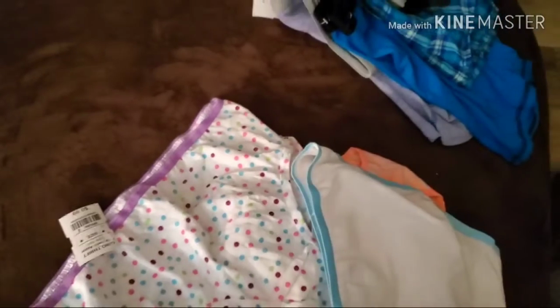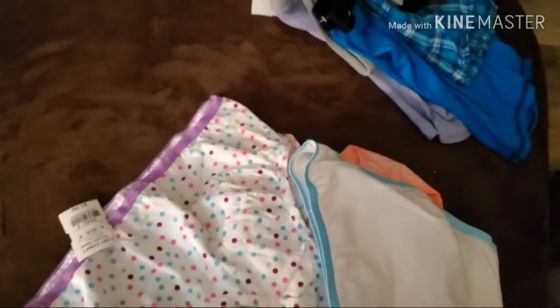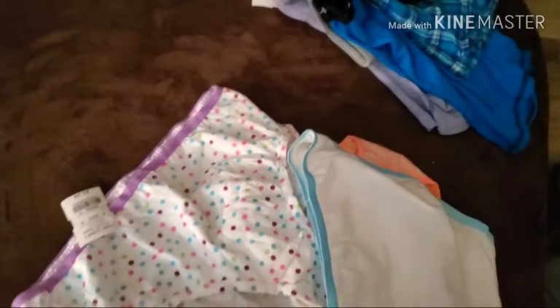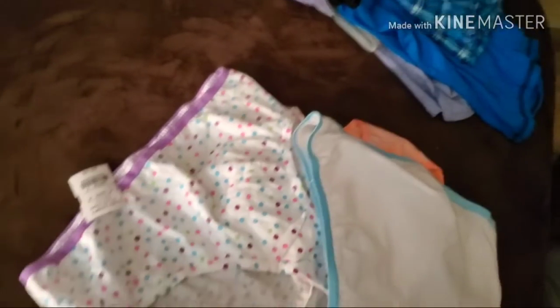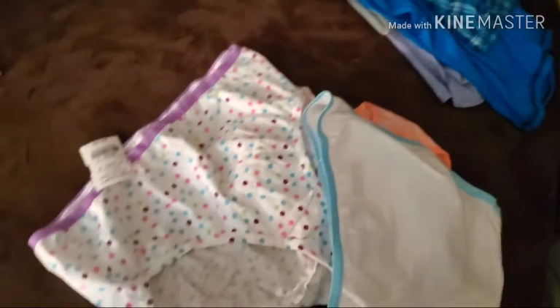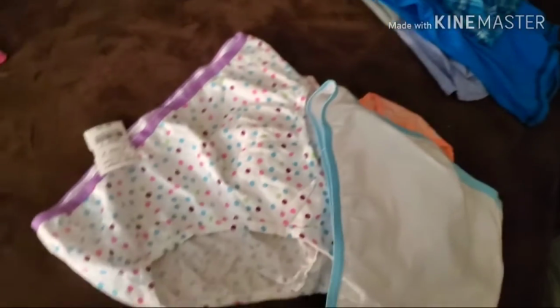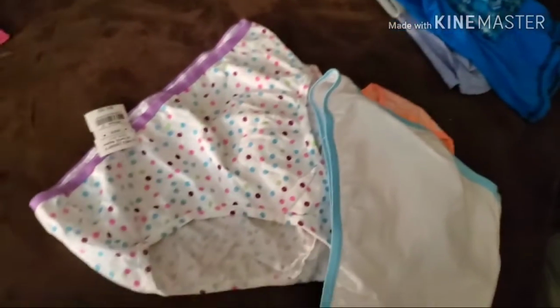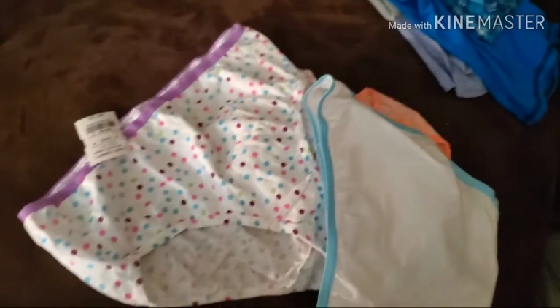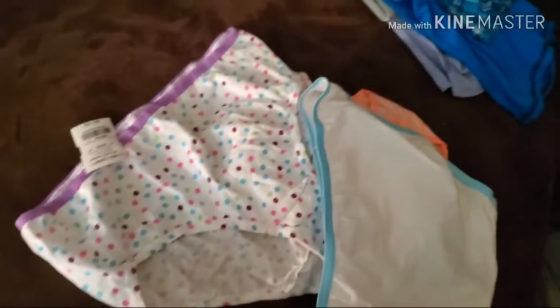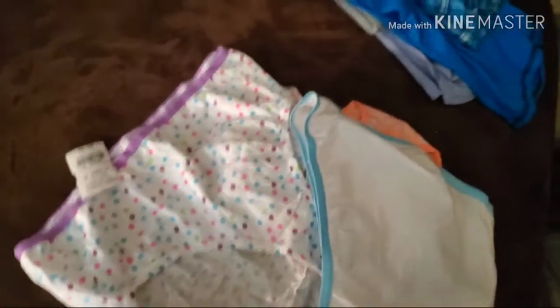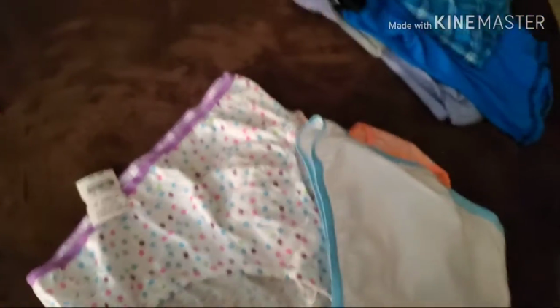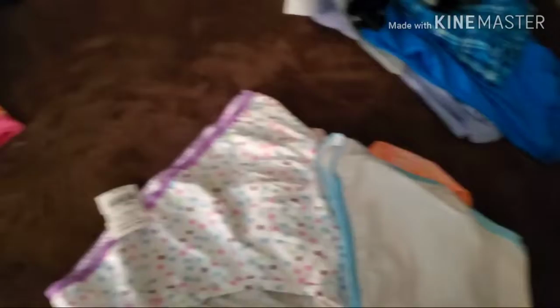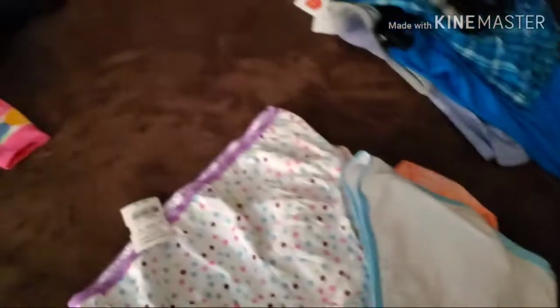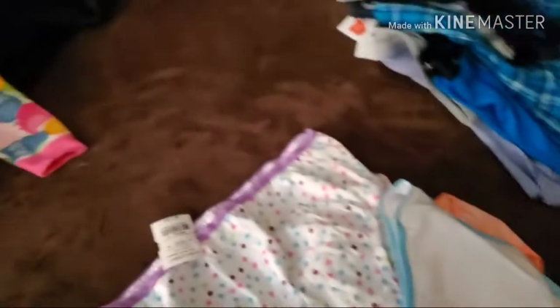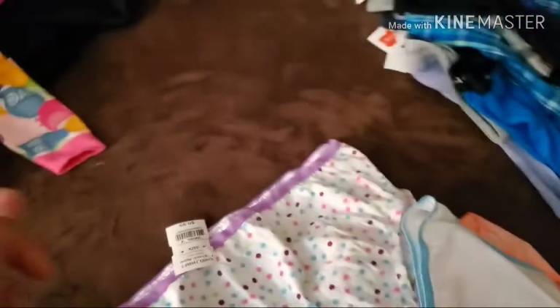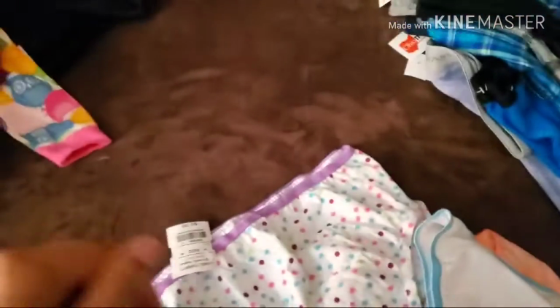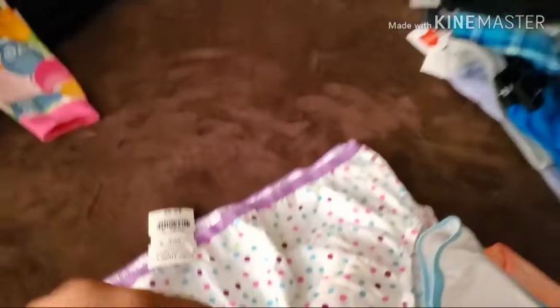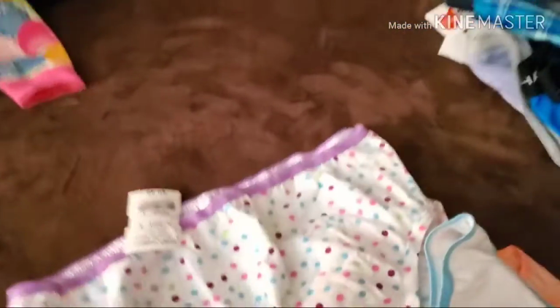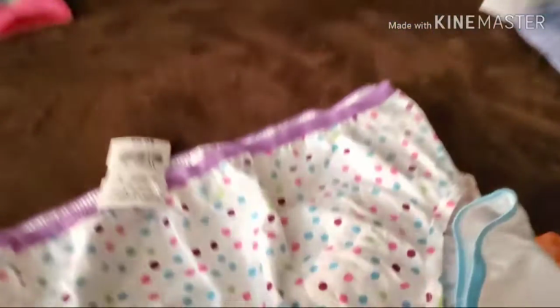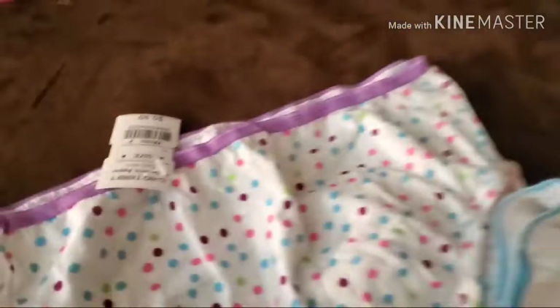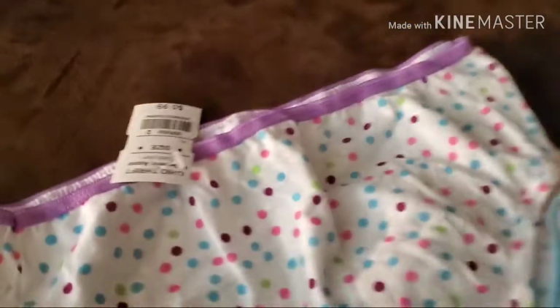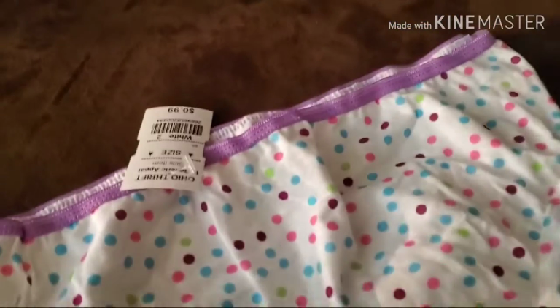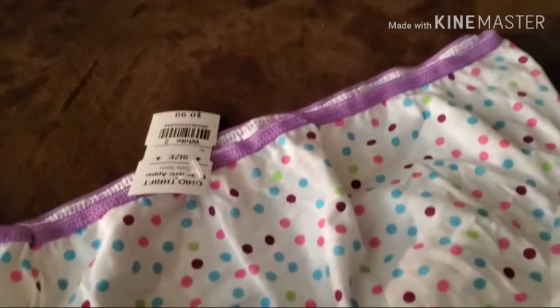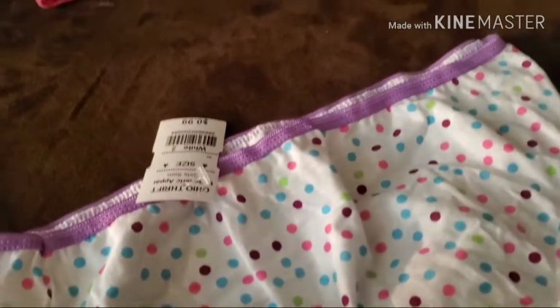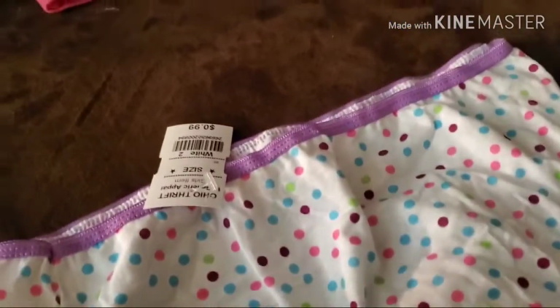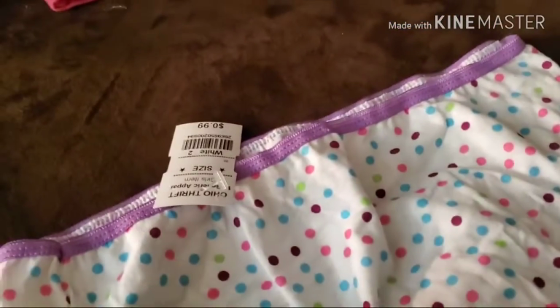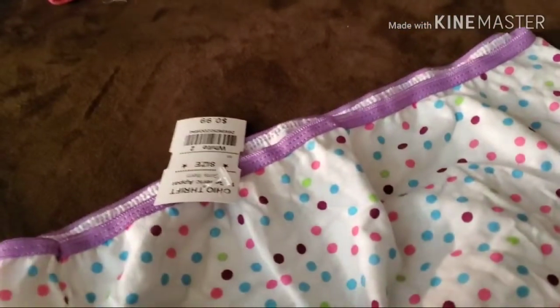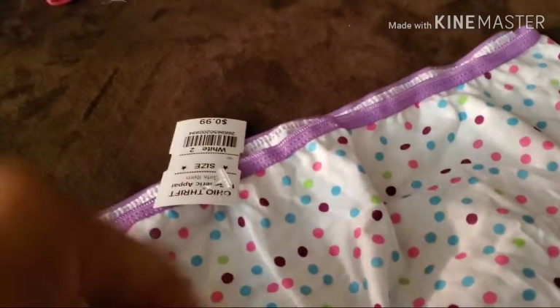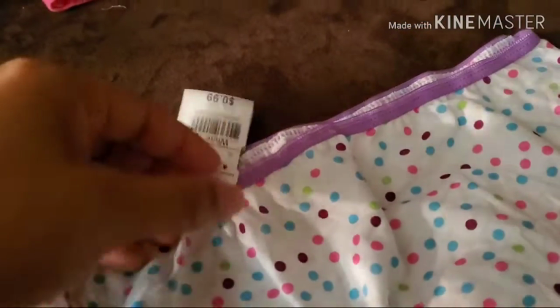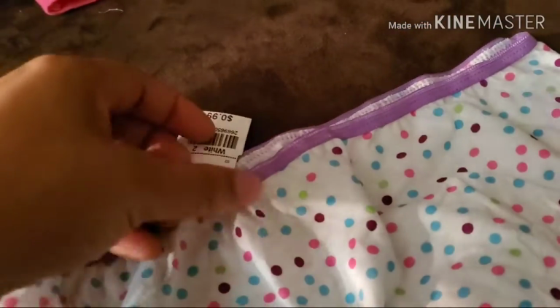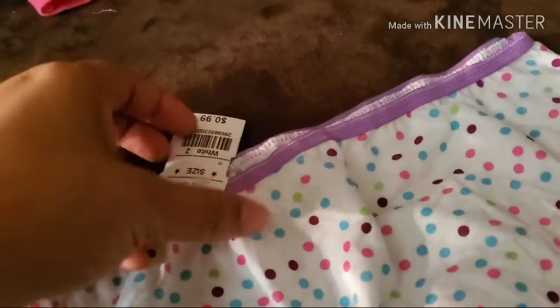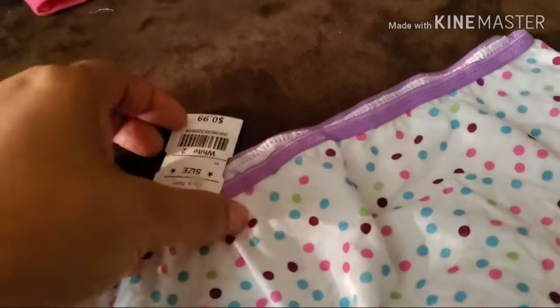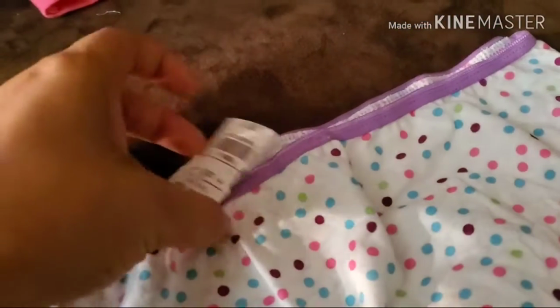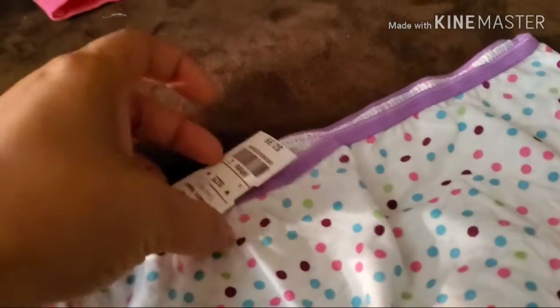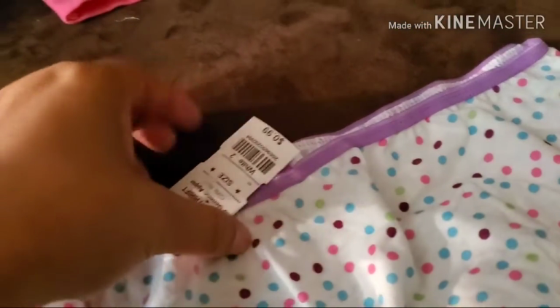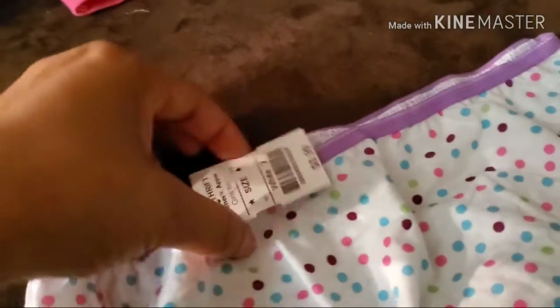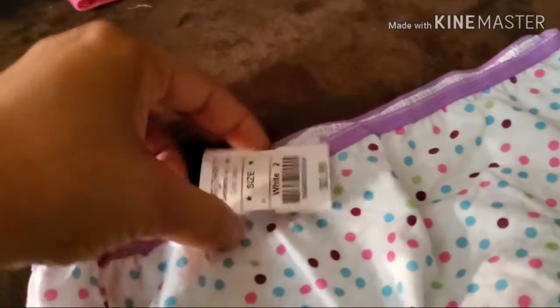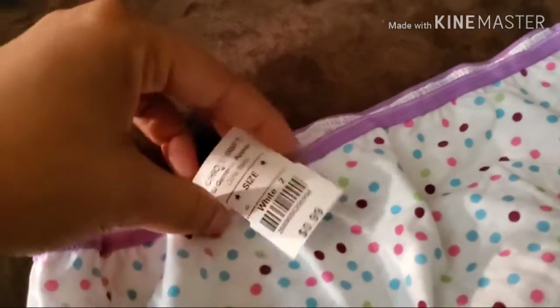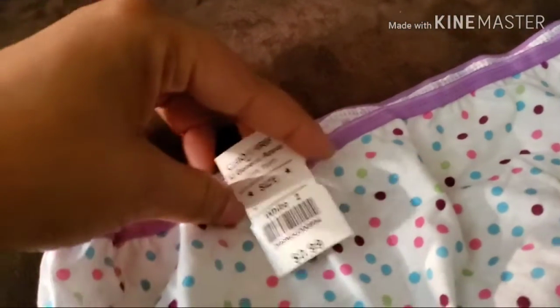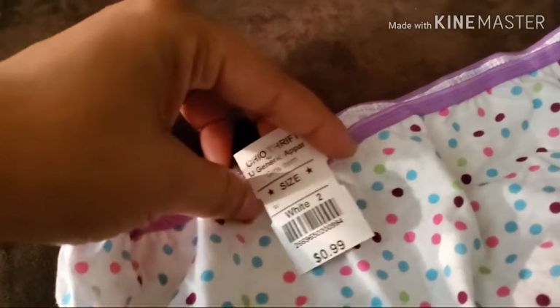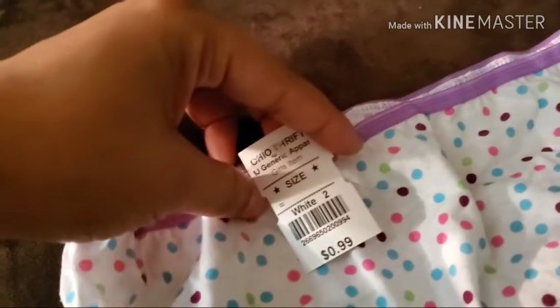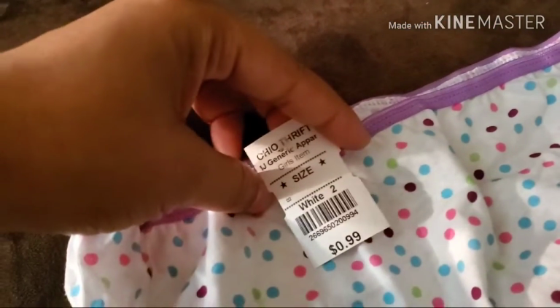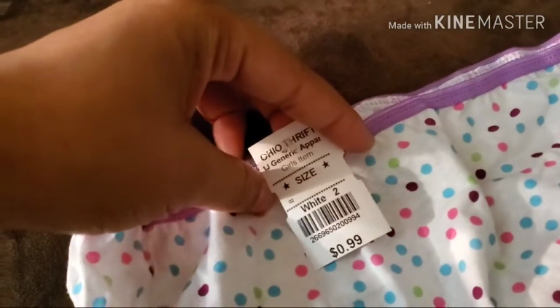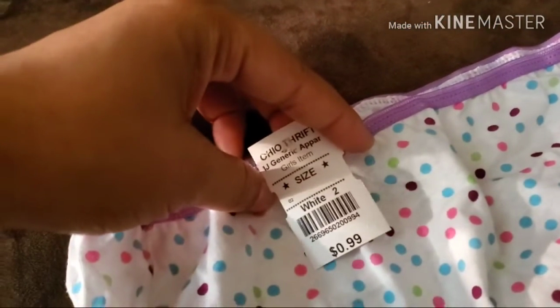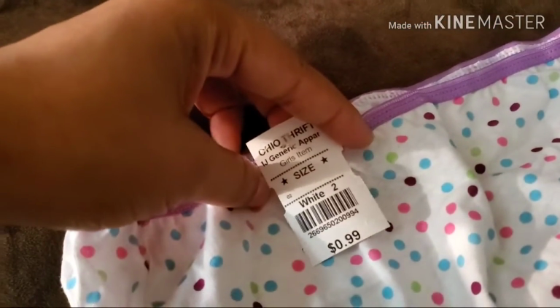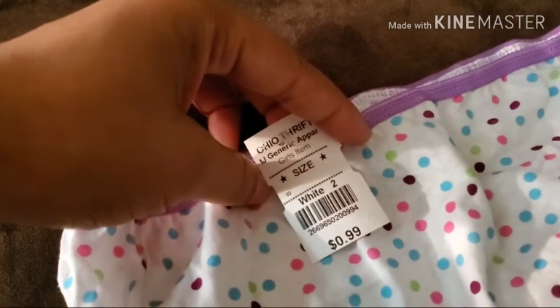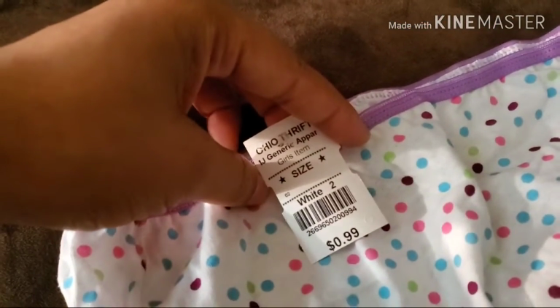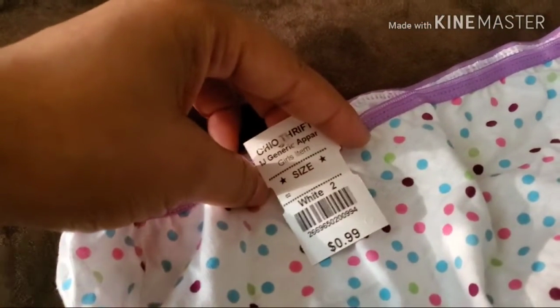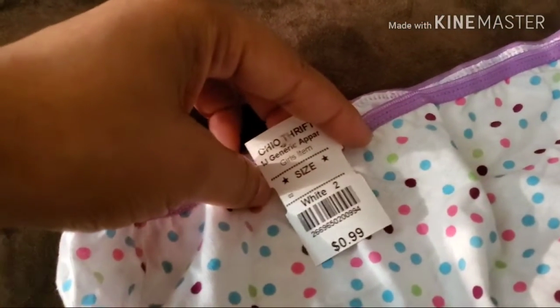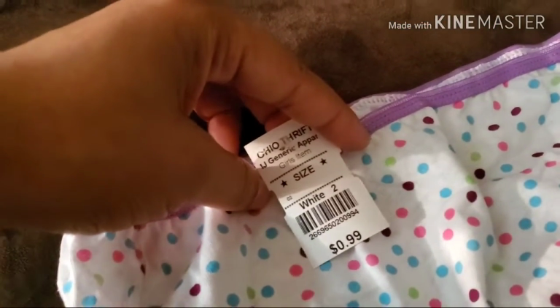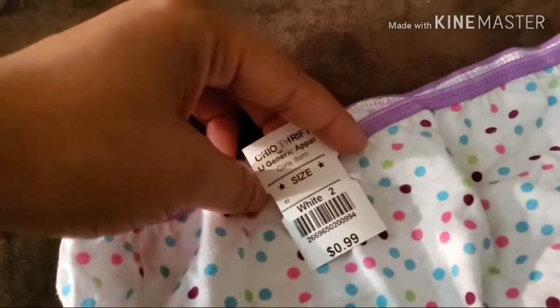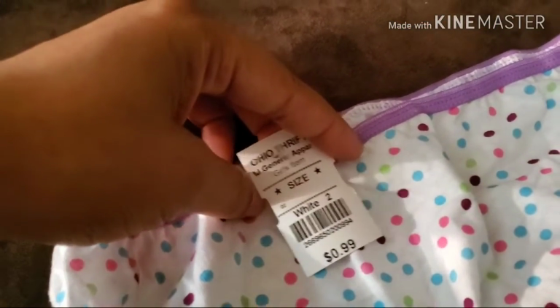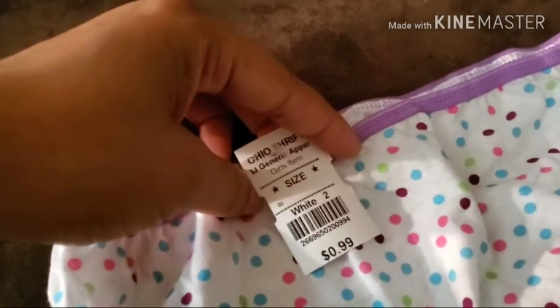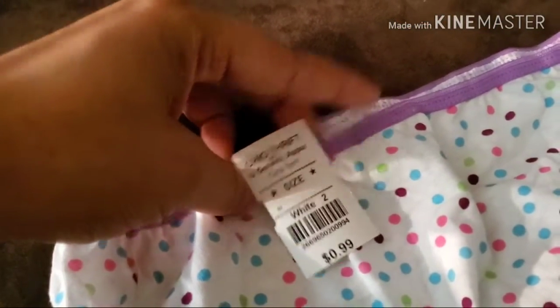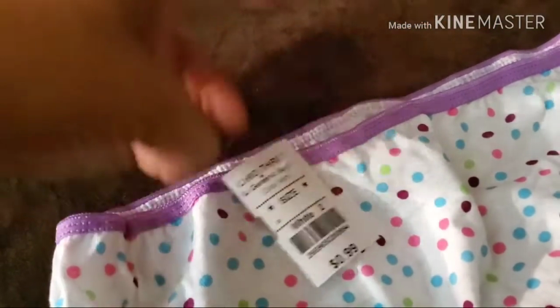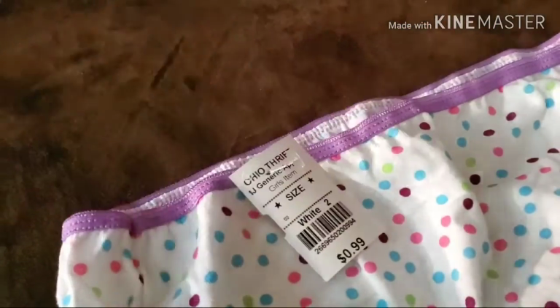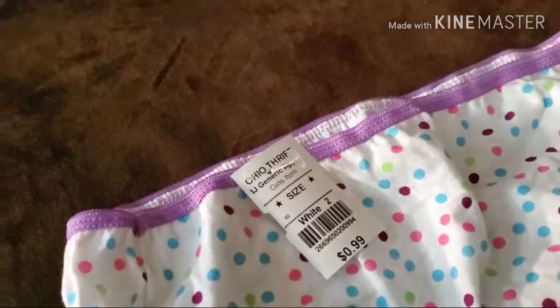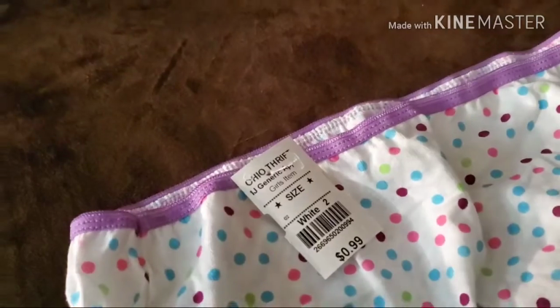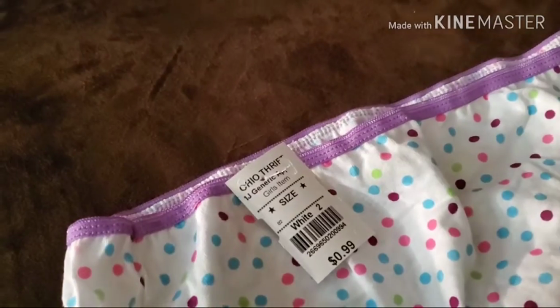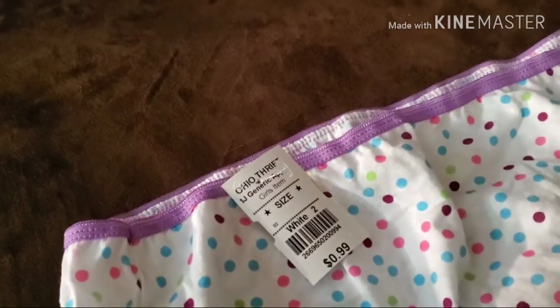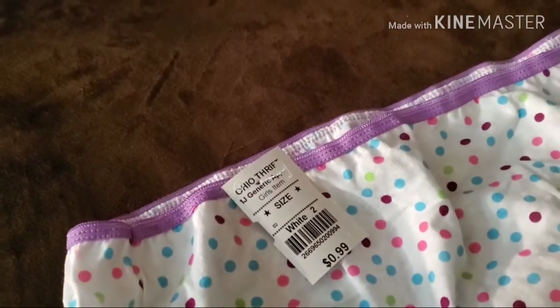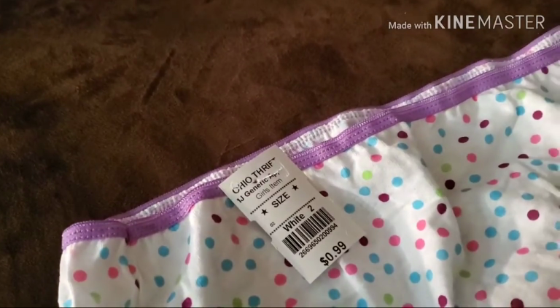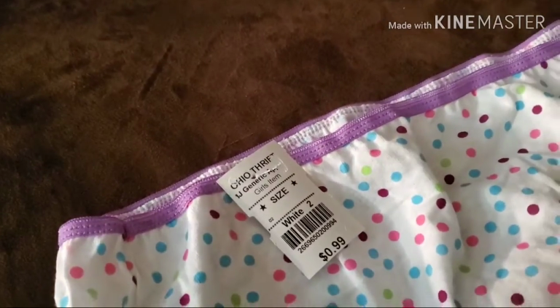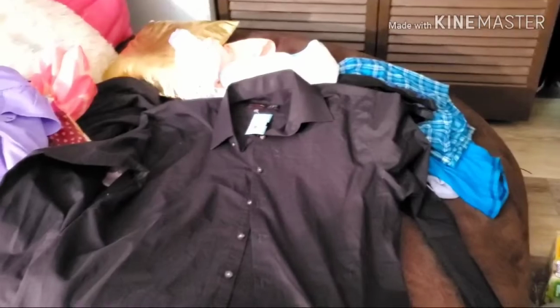I'm not going to put their business out there, but these are the girls' panties and underwear, and we paid $0.50. I got three pairs.